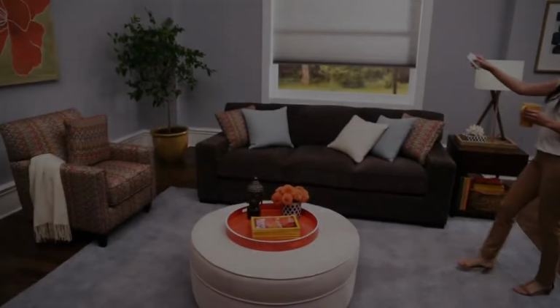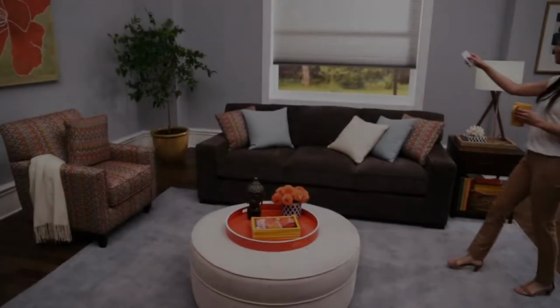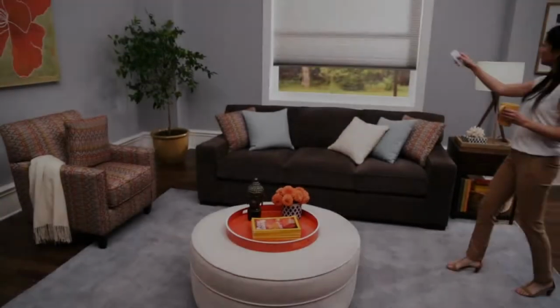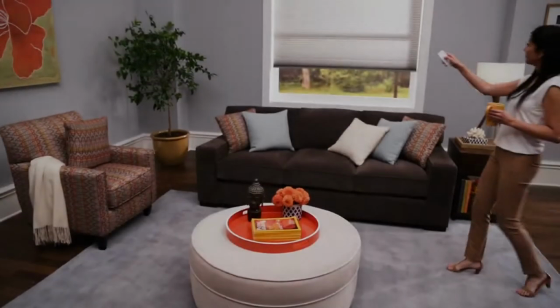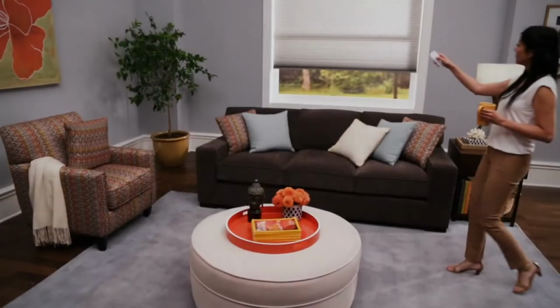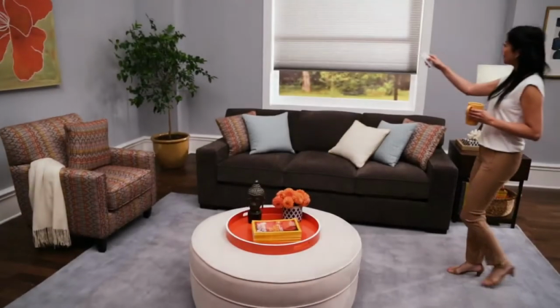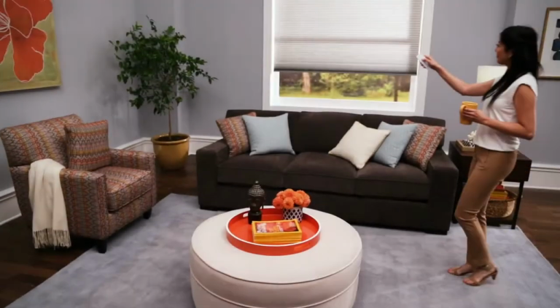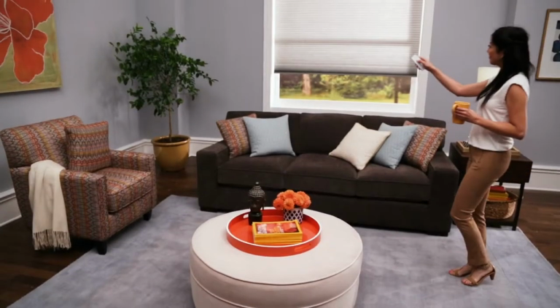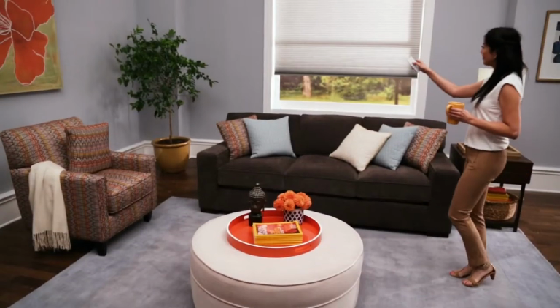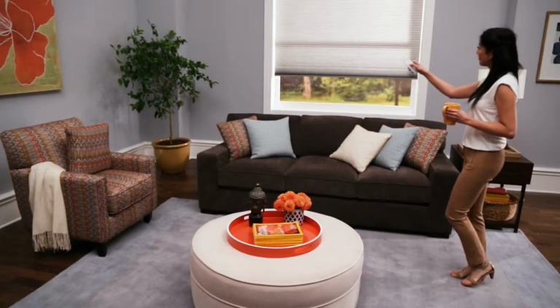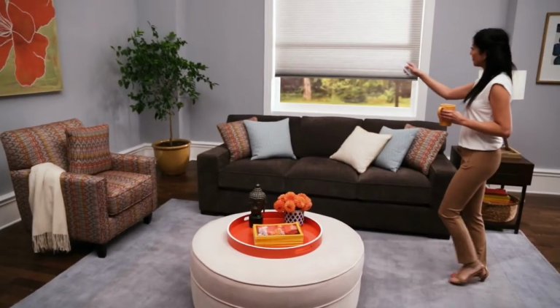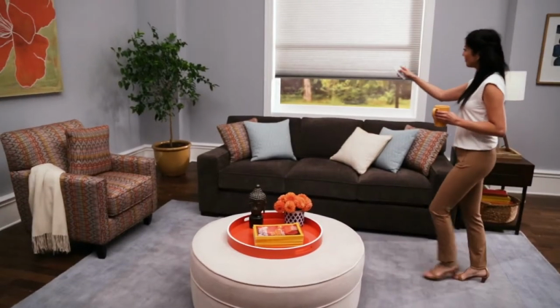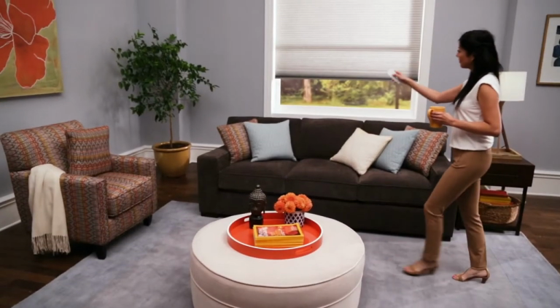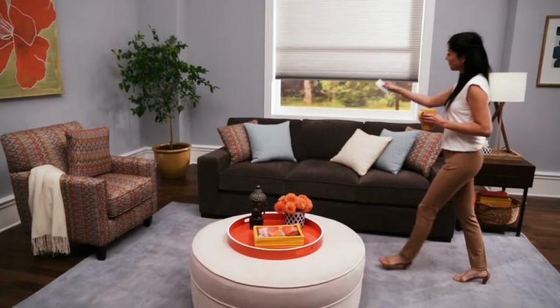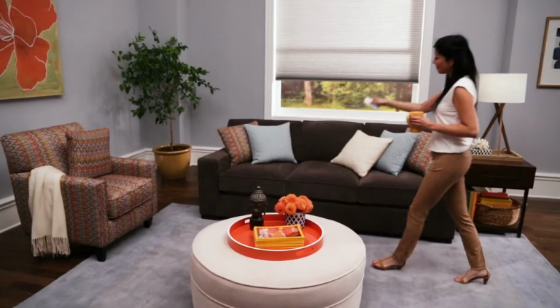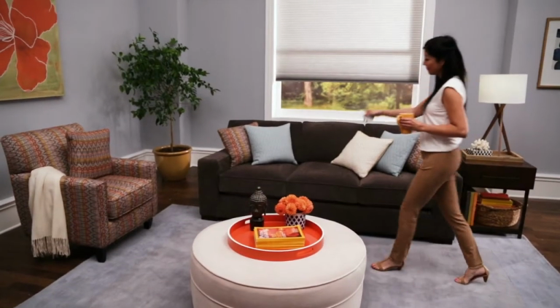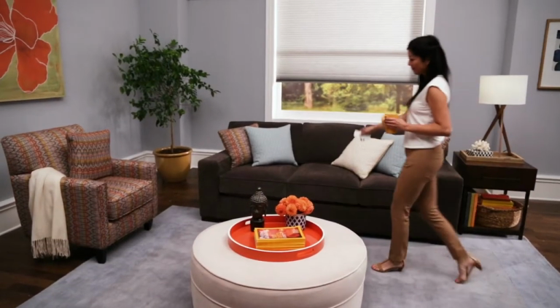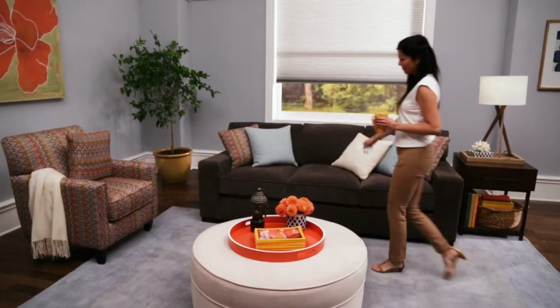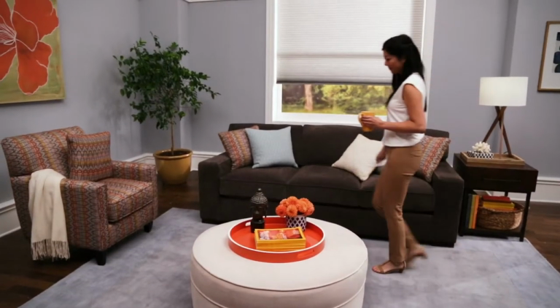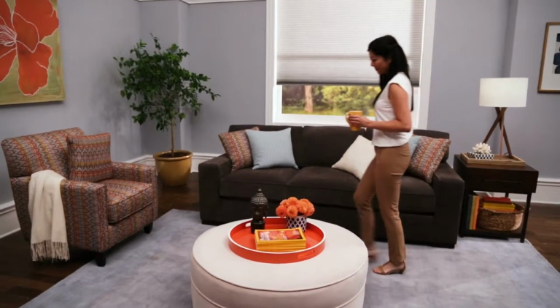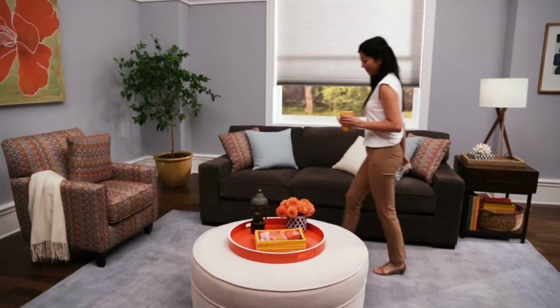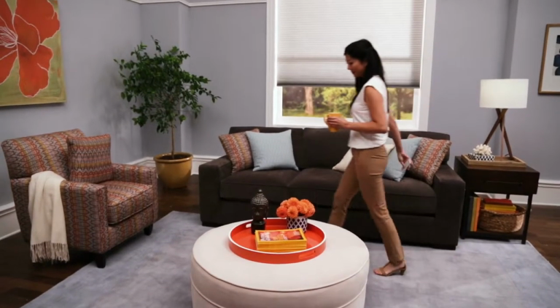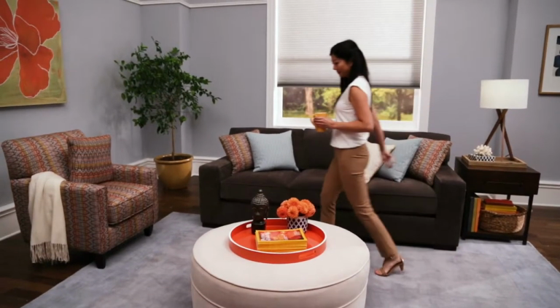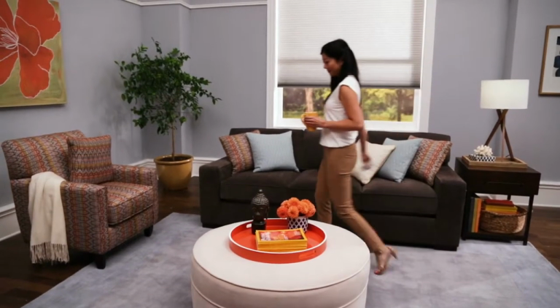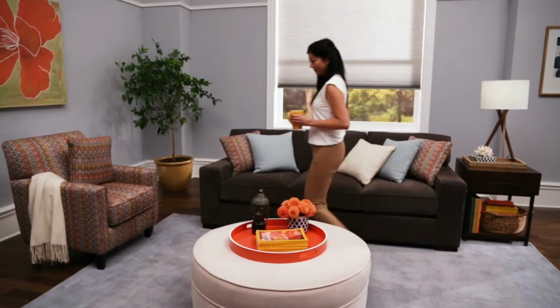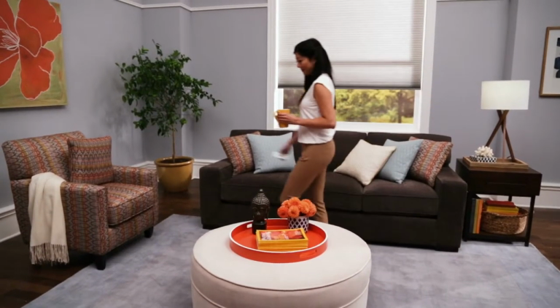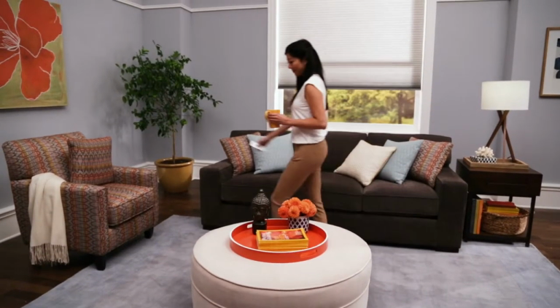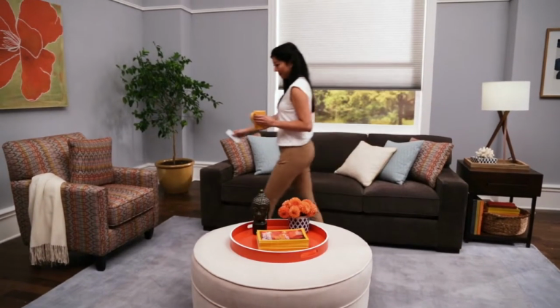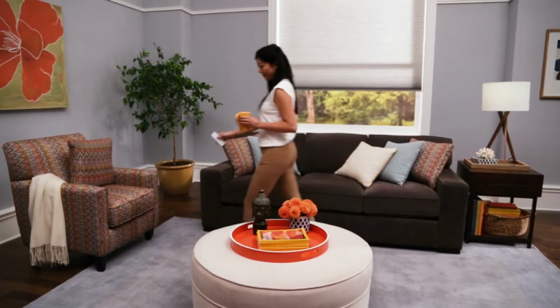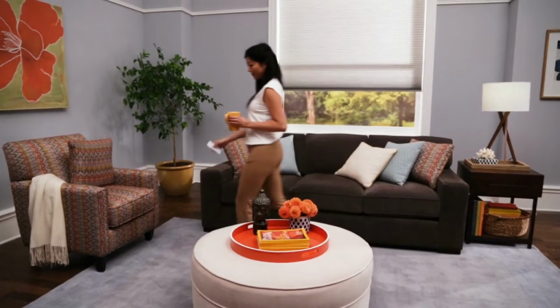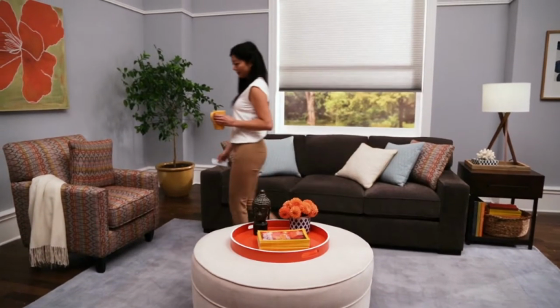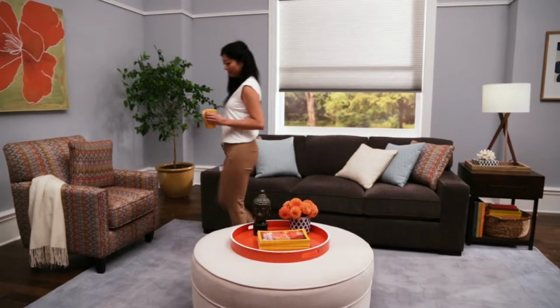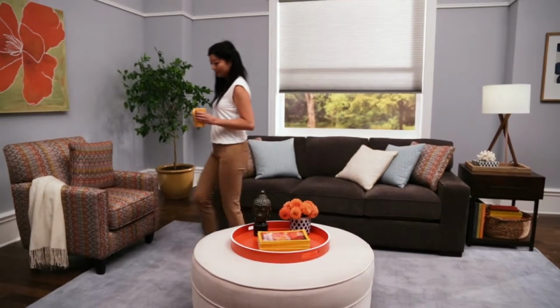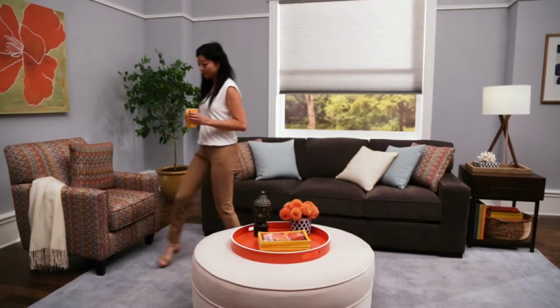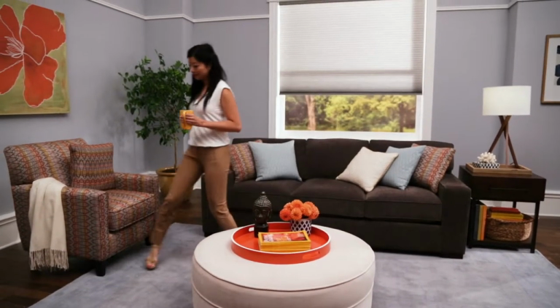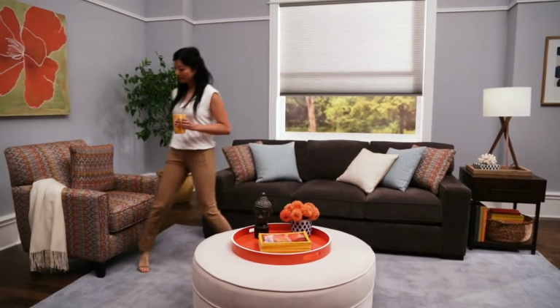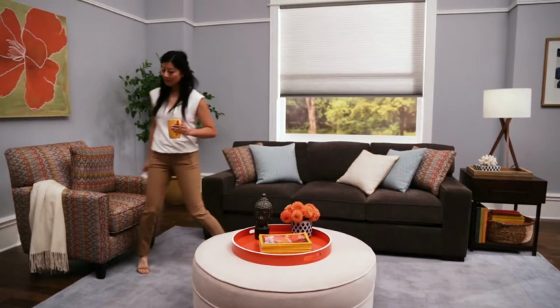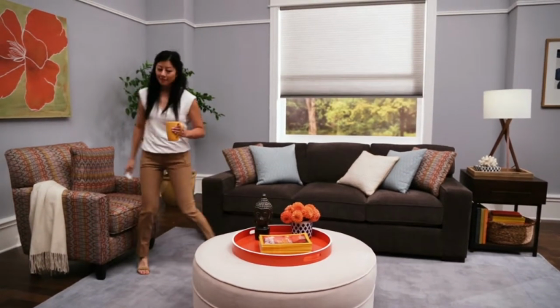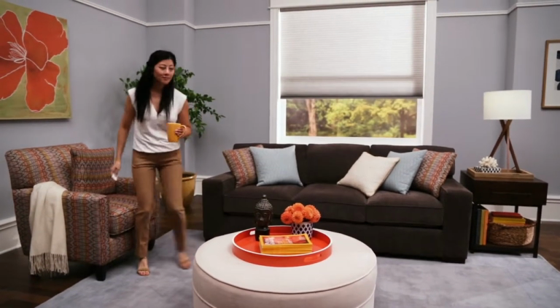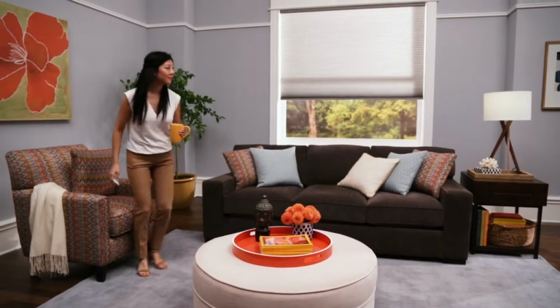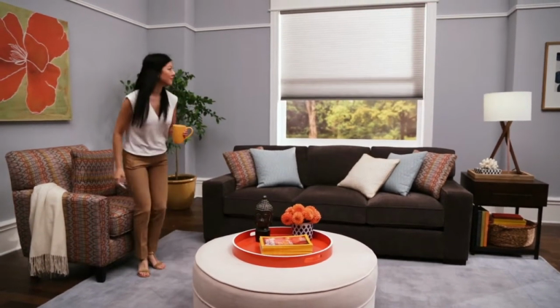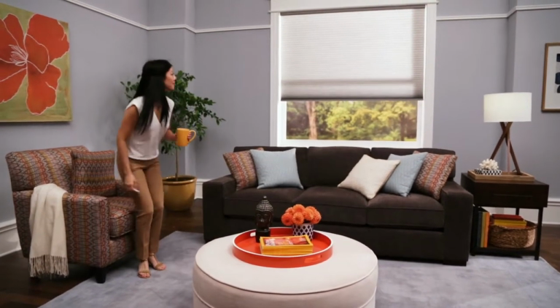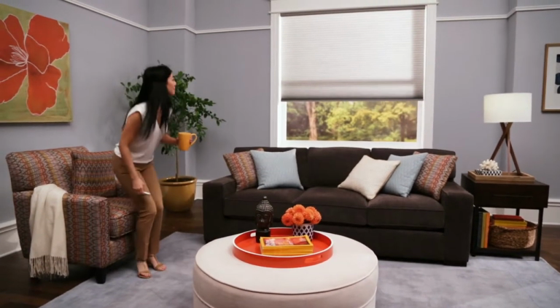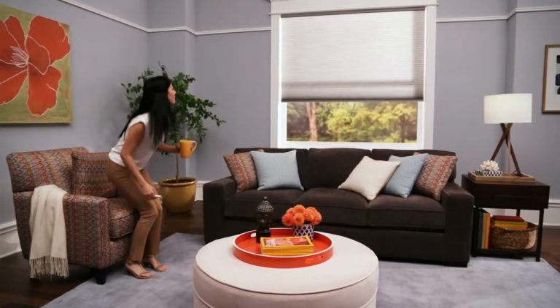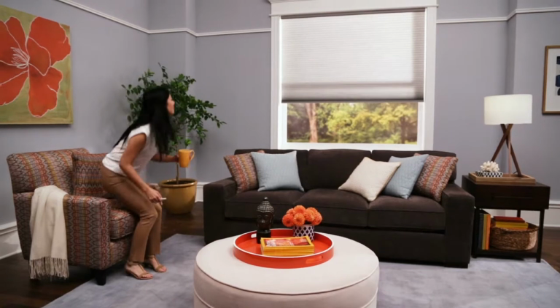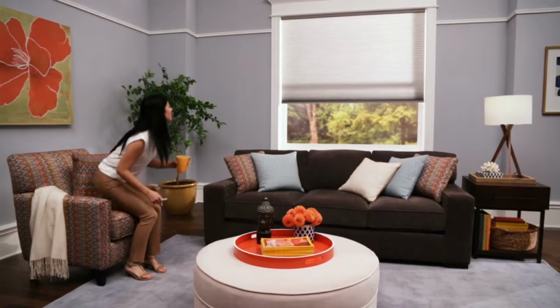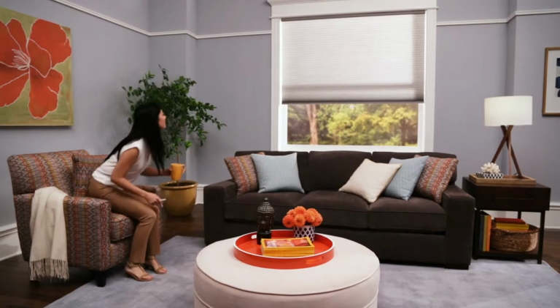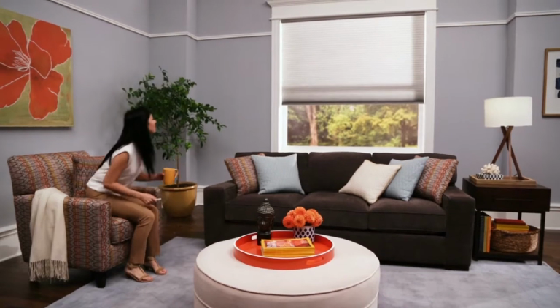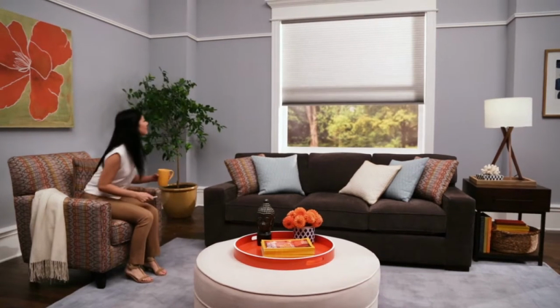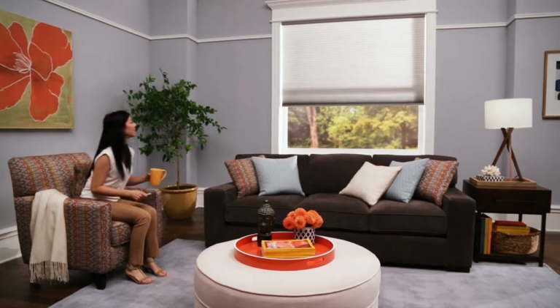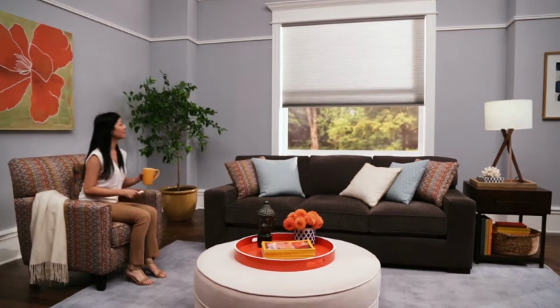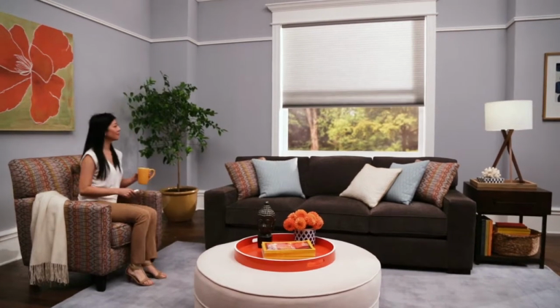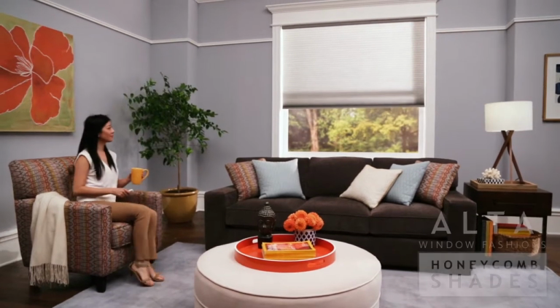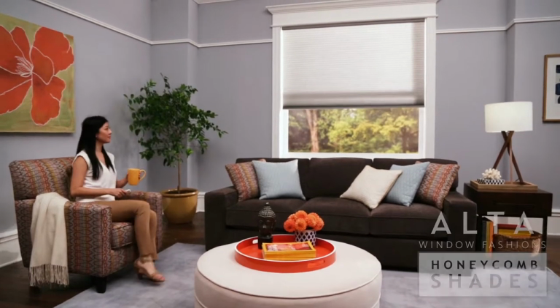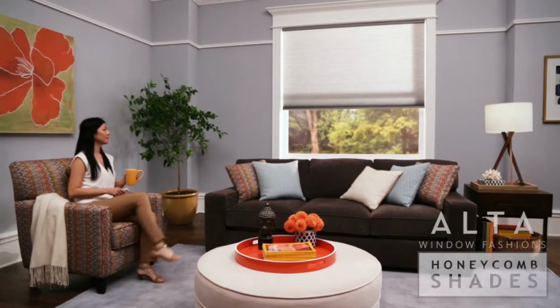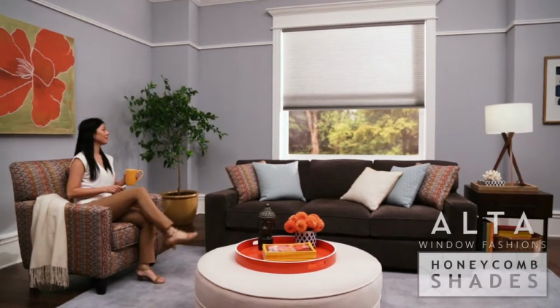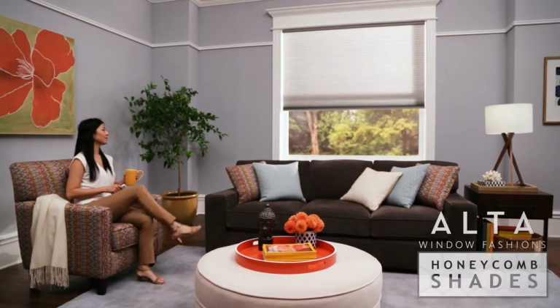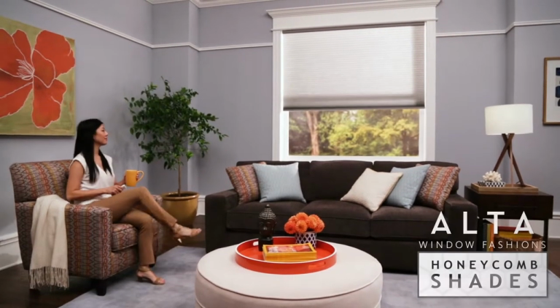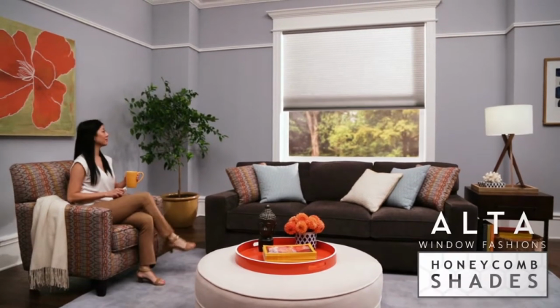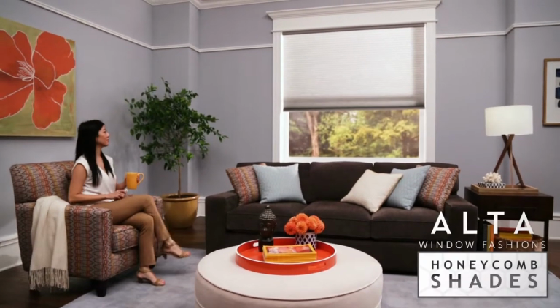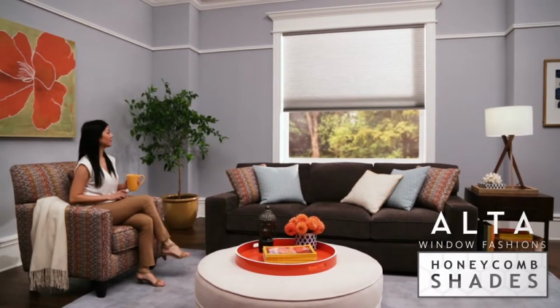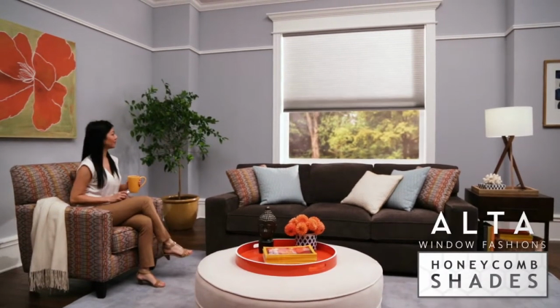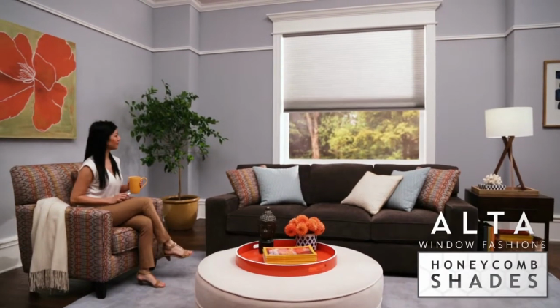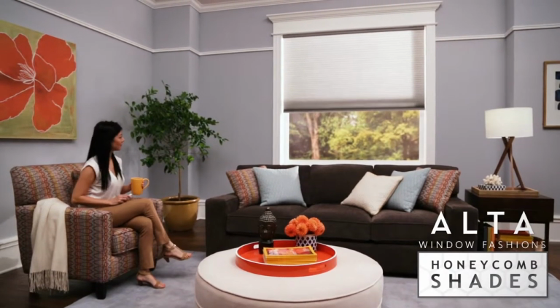Welcome to a room of soft light, adjustable privacy, and a whole lot of comfortable. Welcome to Honeycomb Shades.